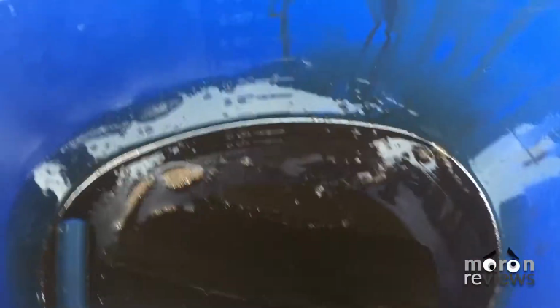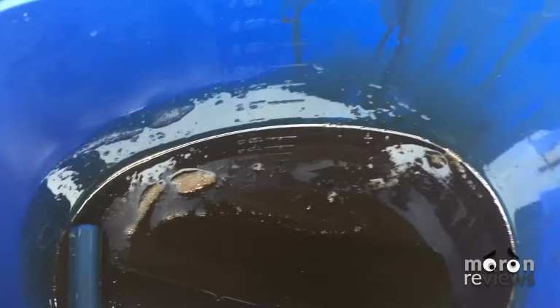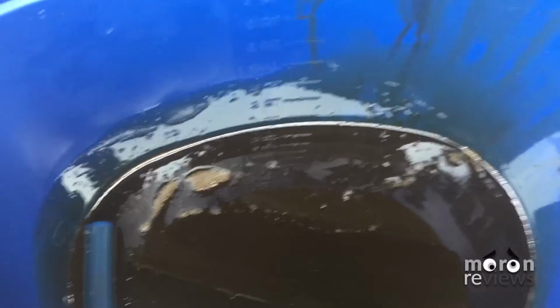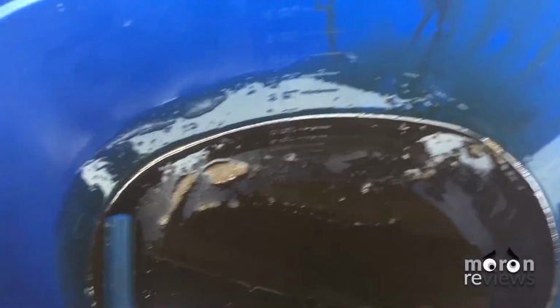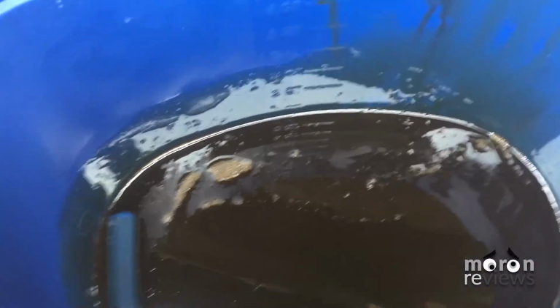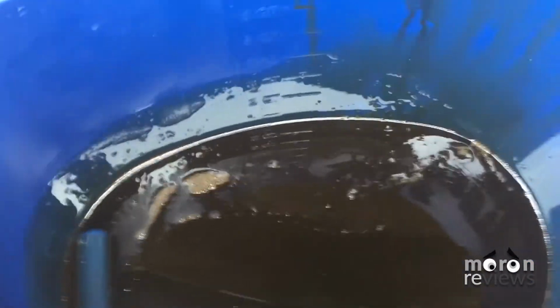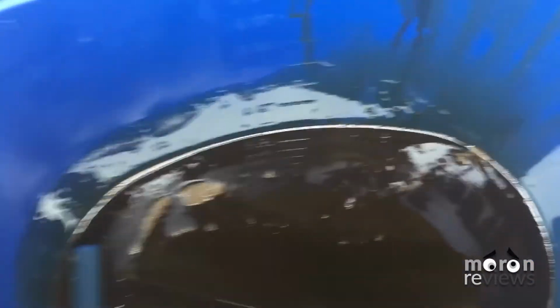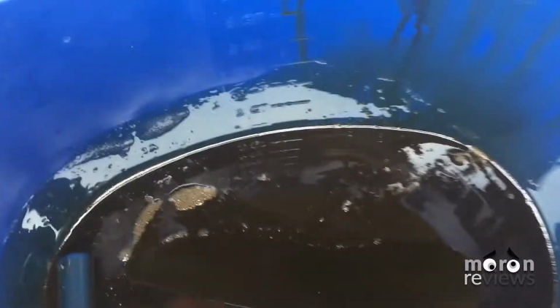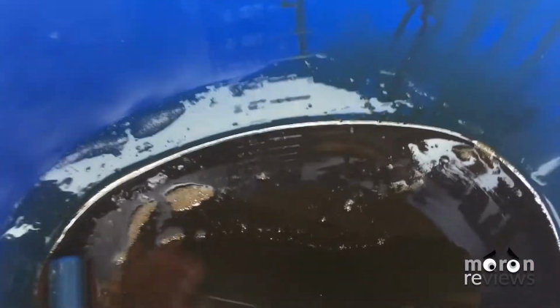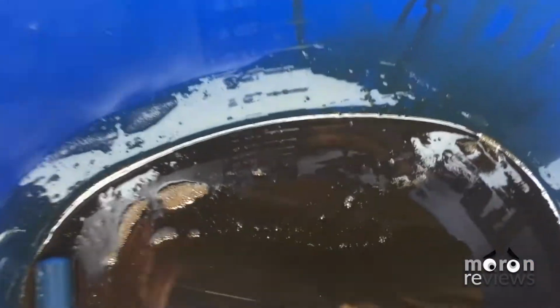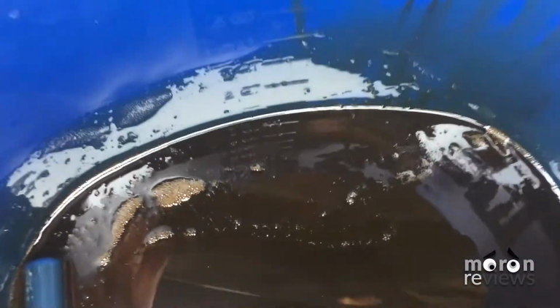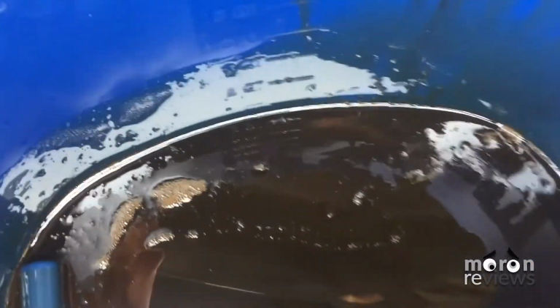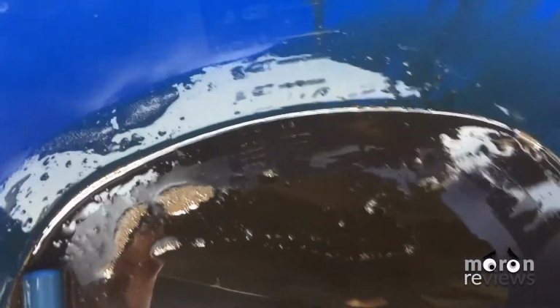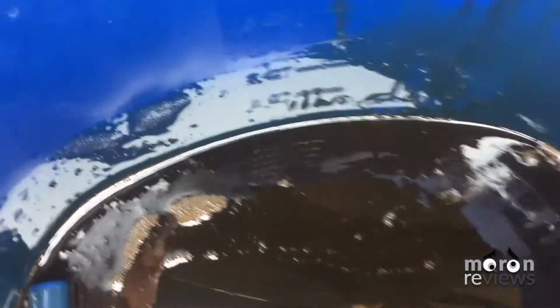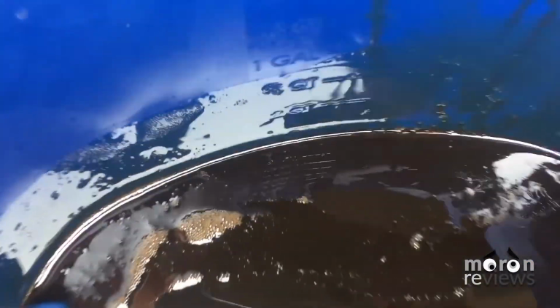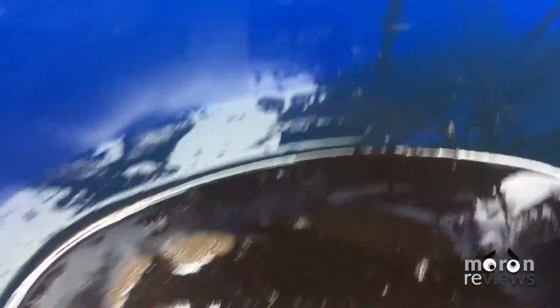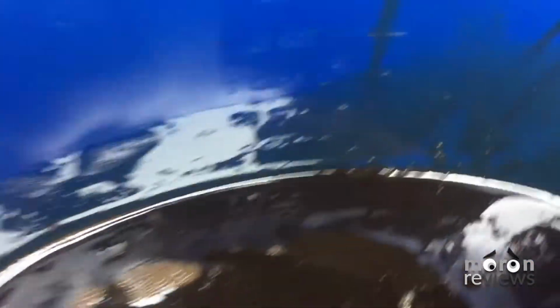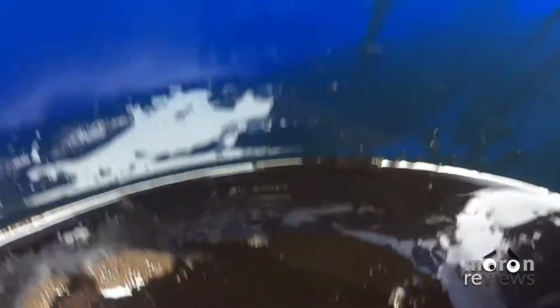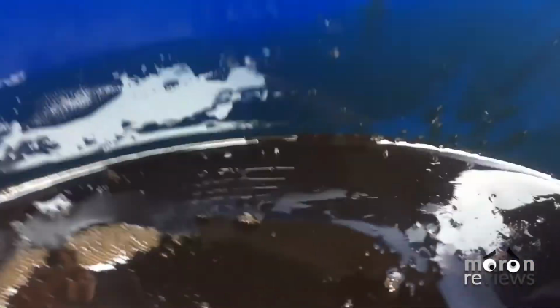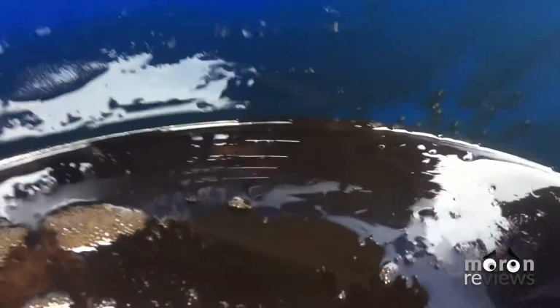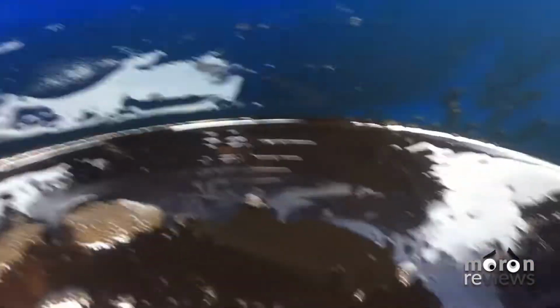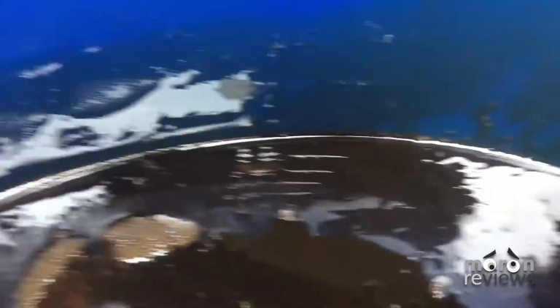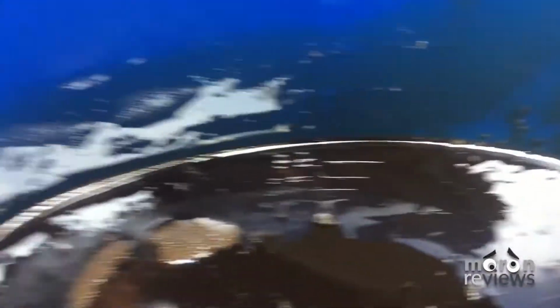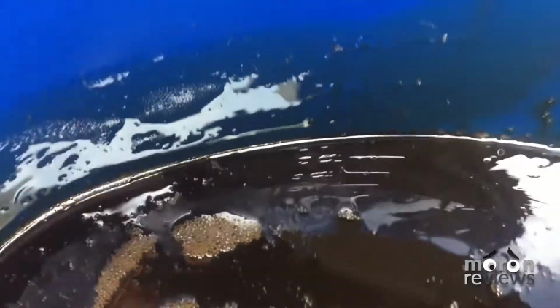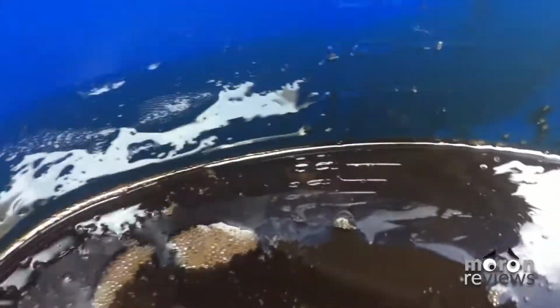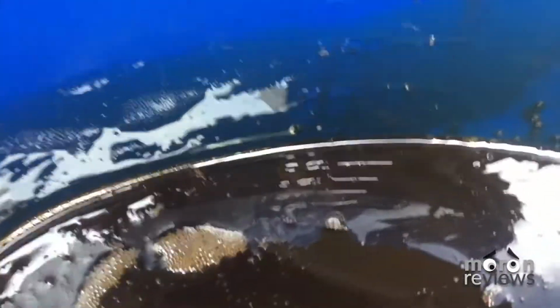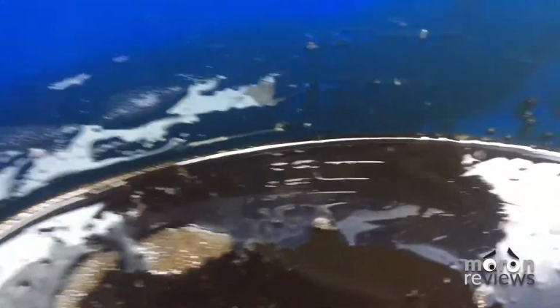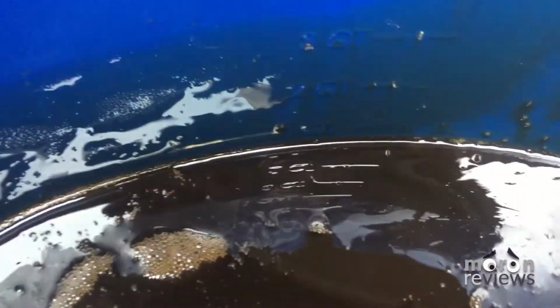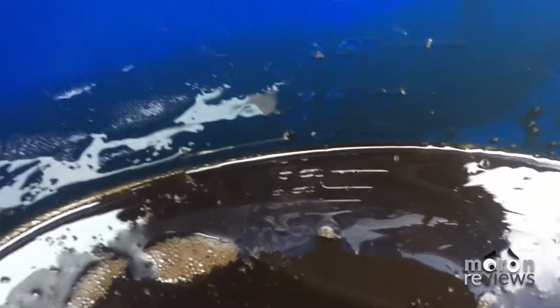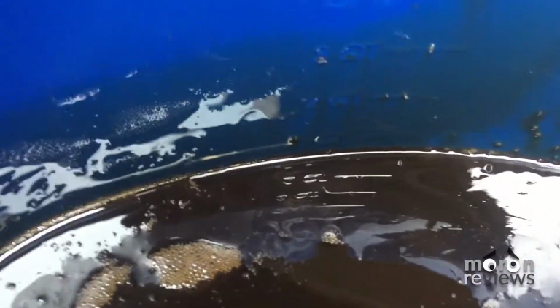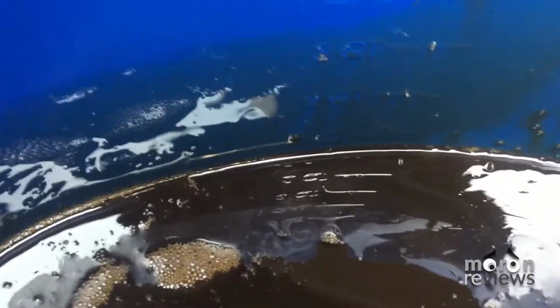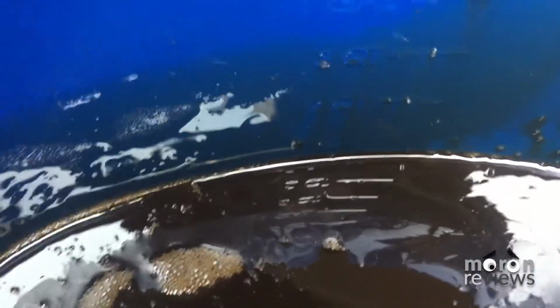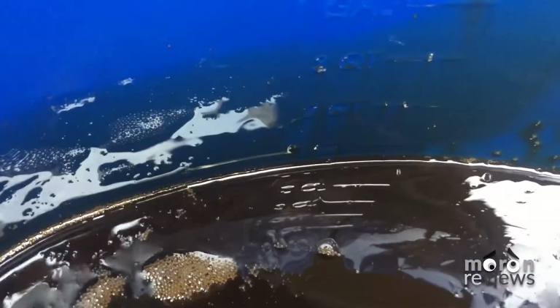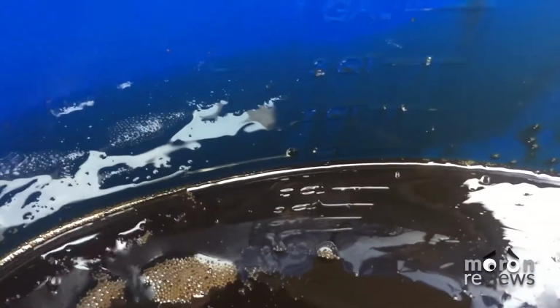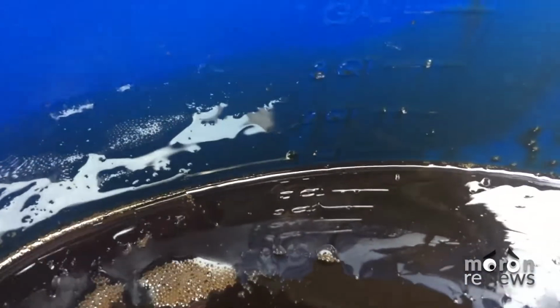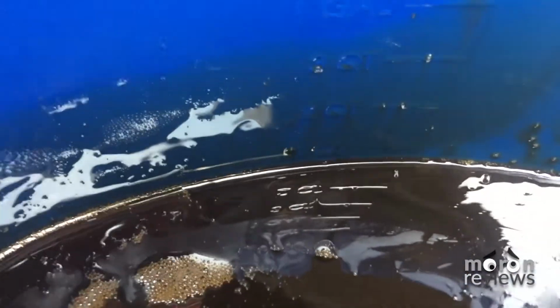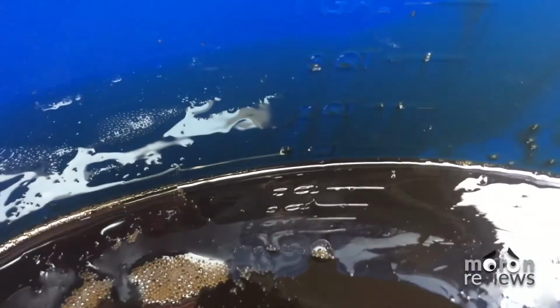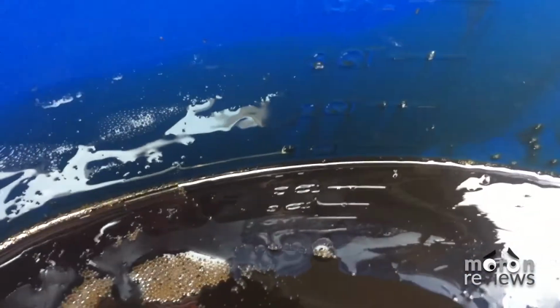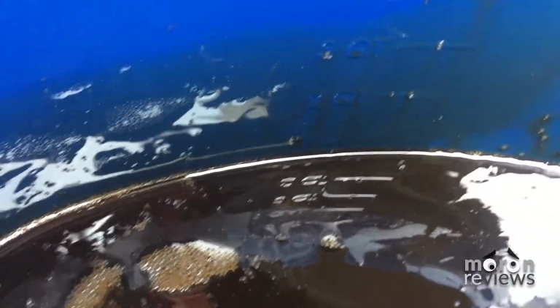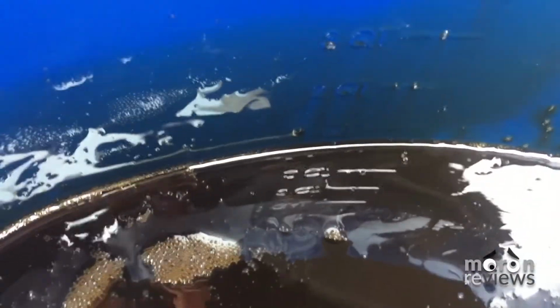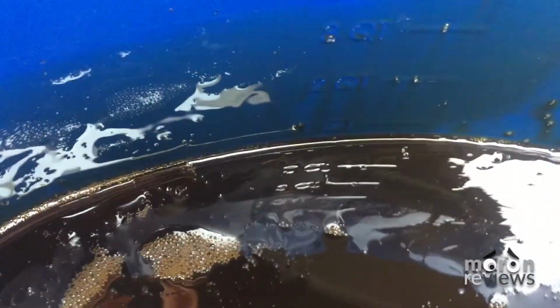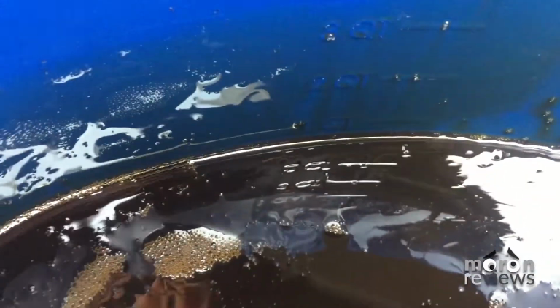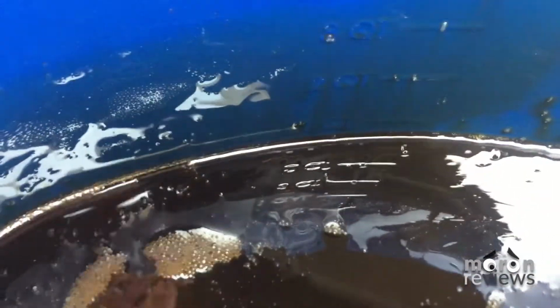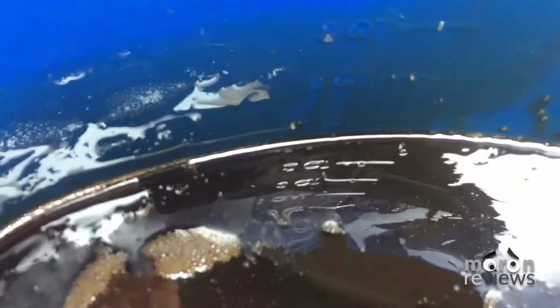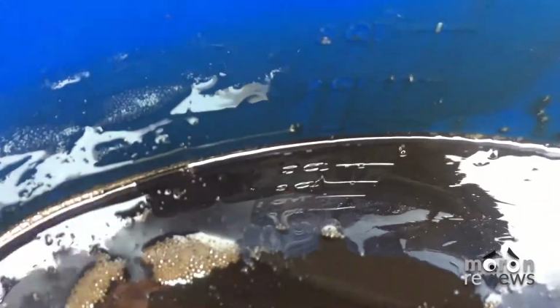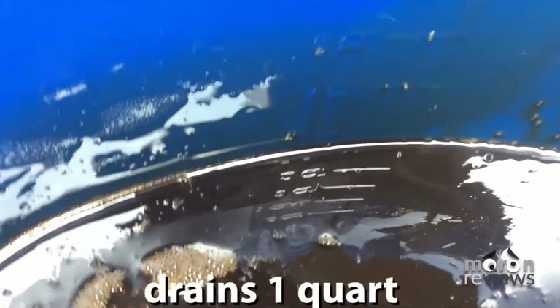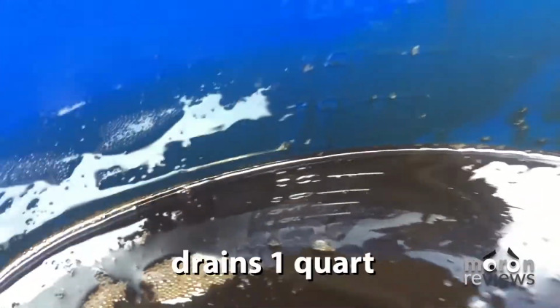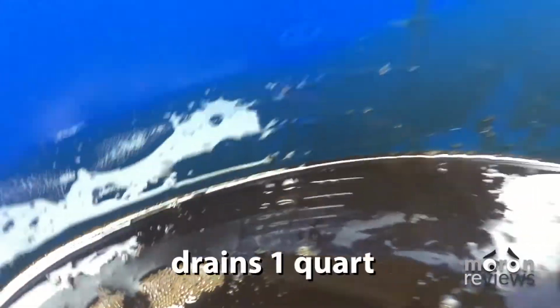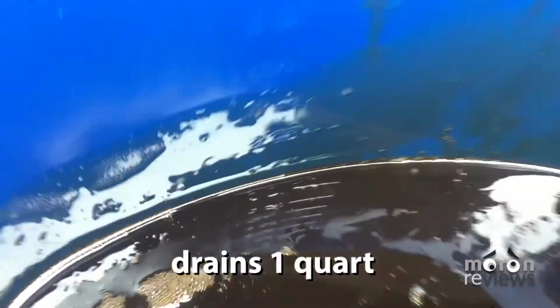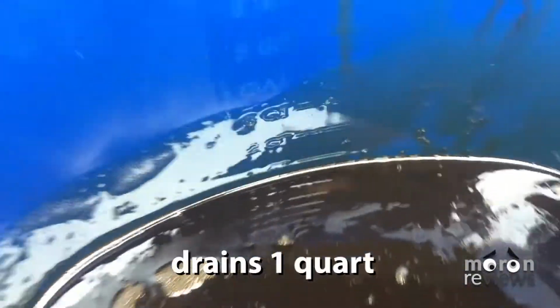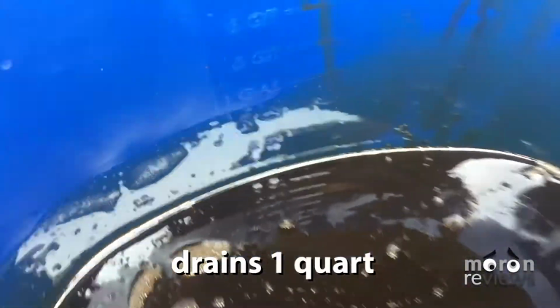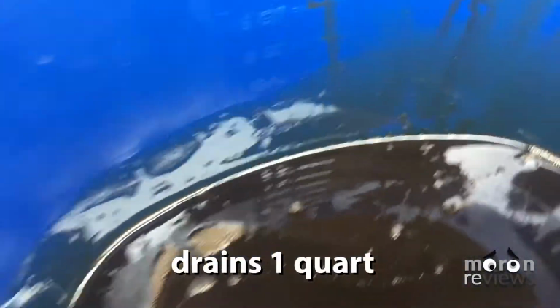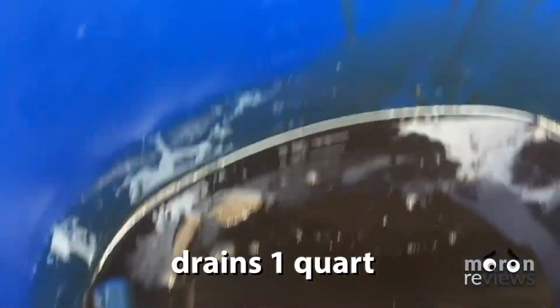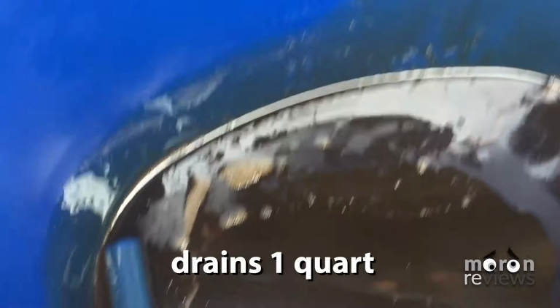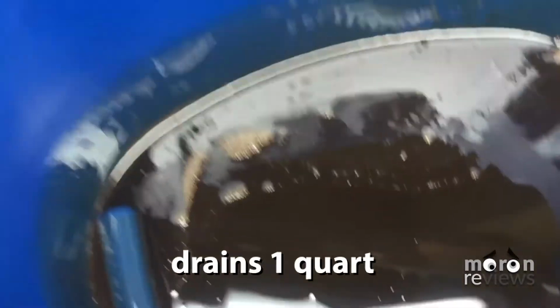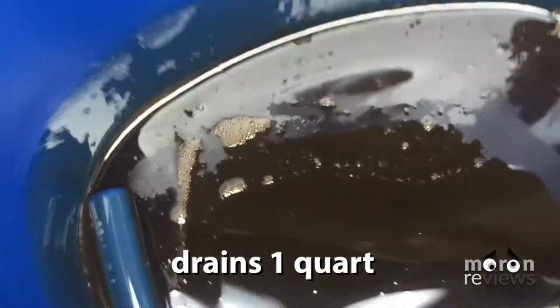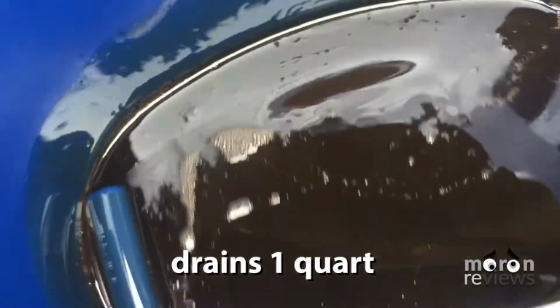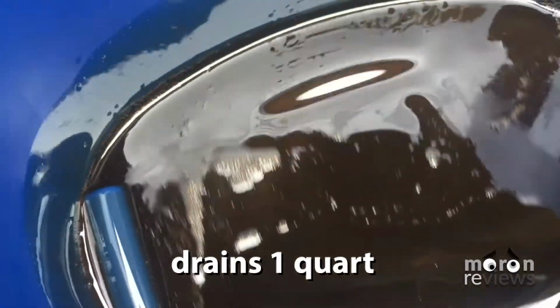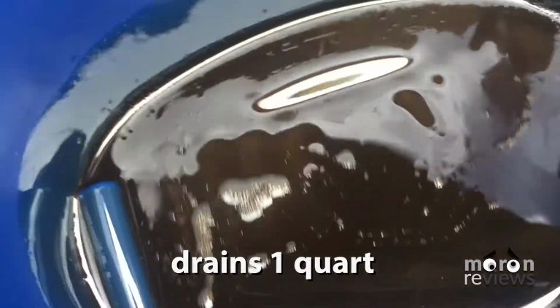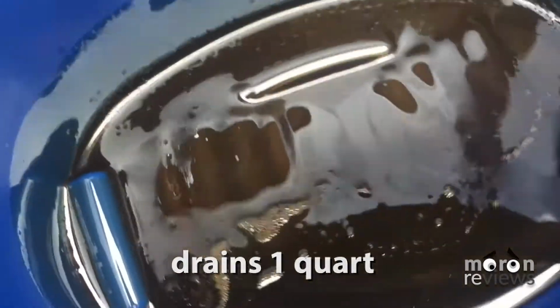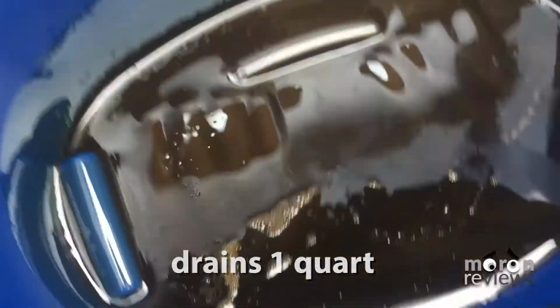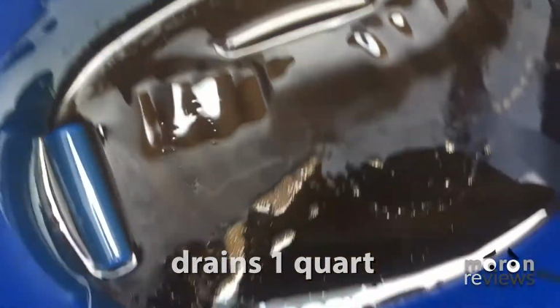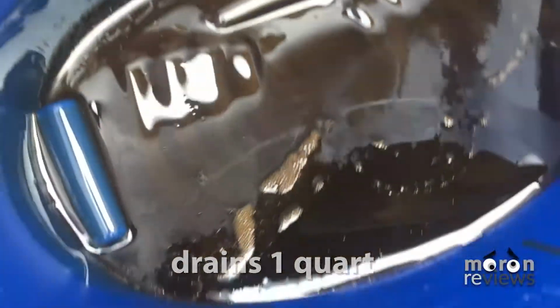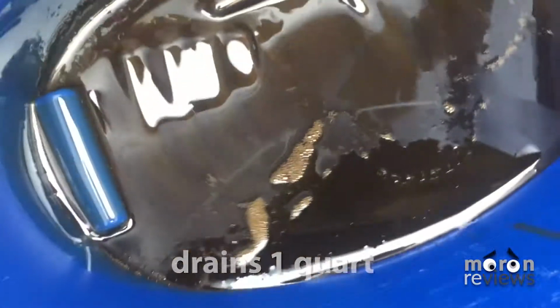We had about one quart of total fluid drain out. If less than one quart drained, you may have a leak and should get your differential inspected.